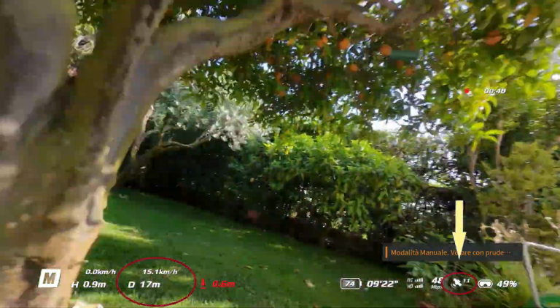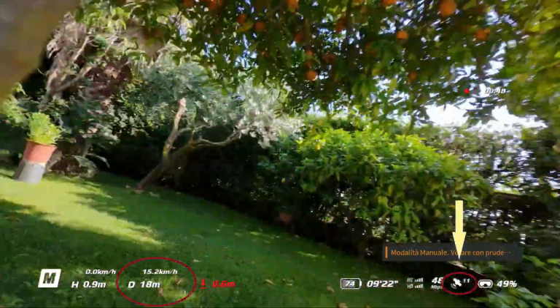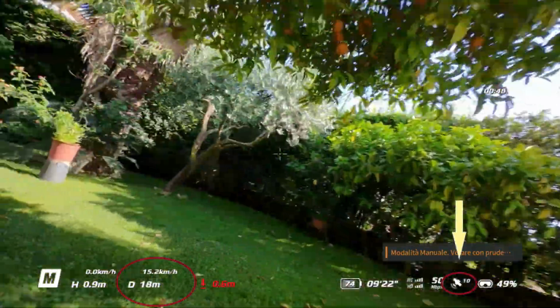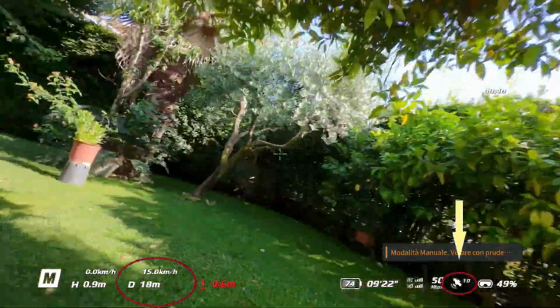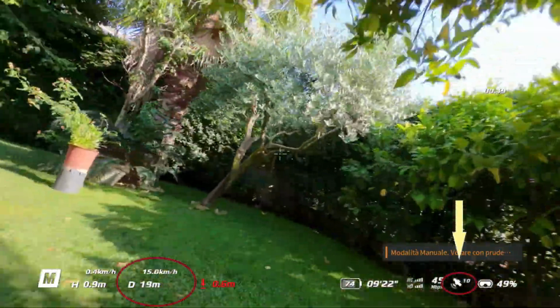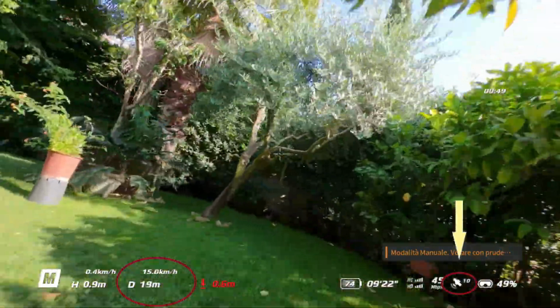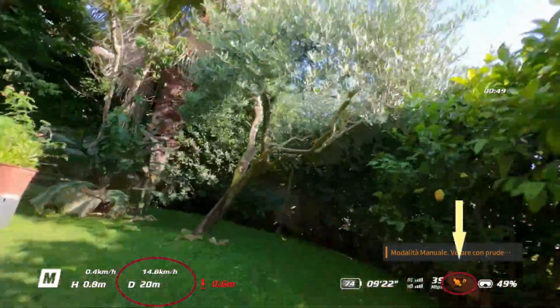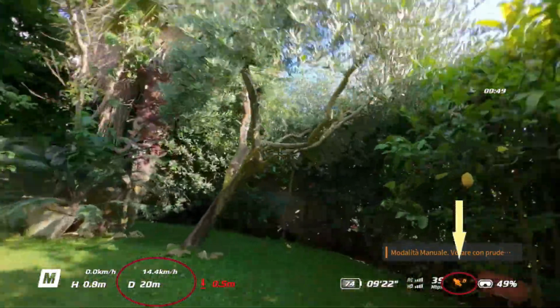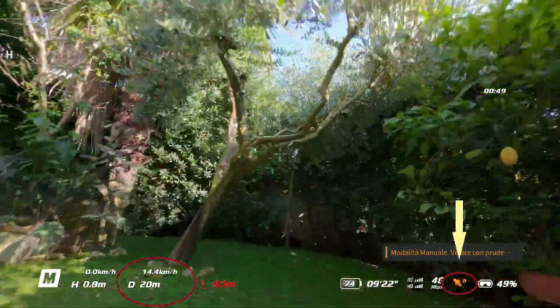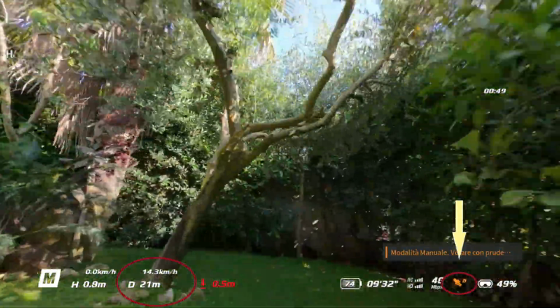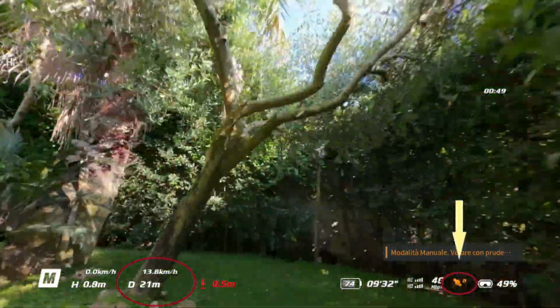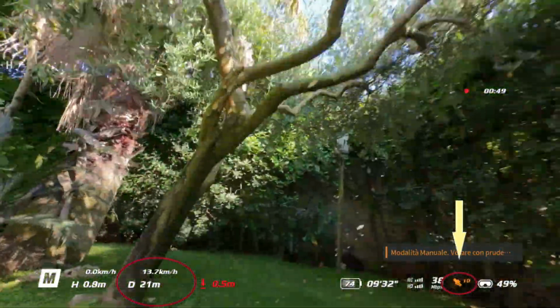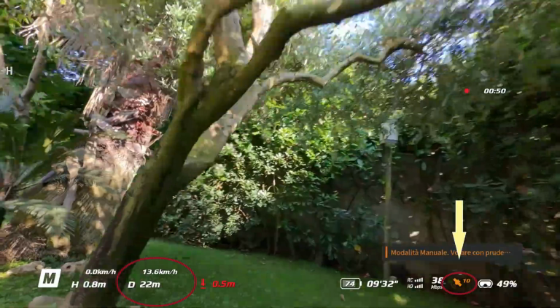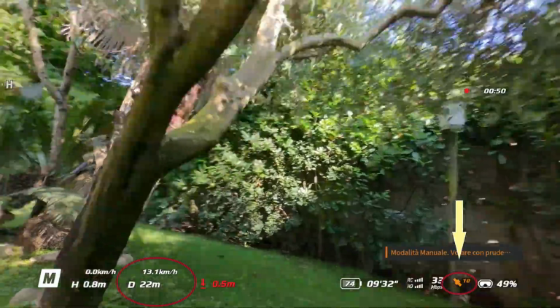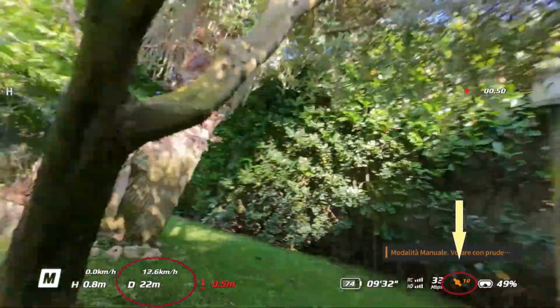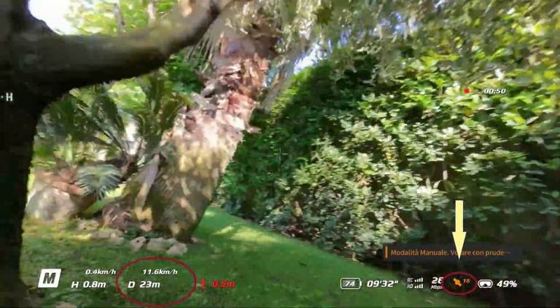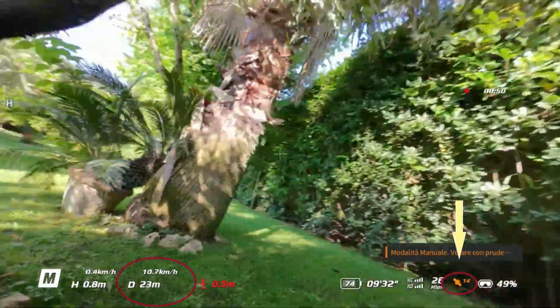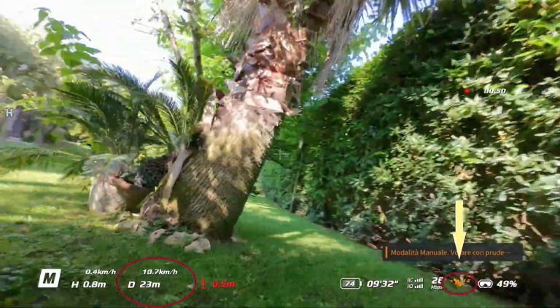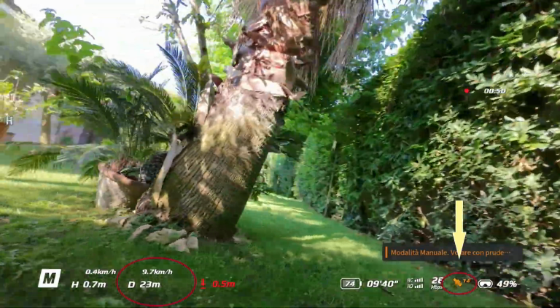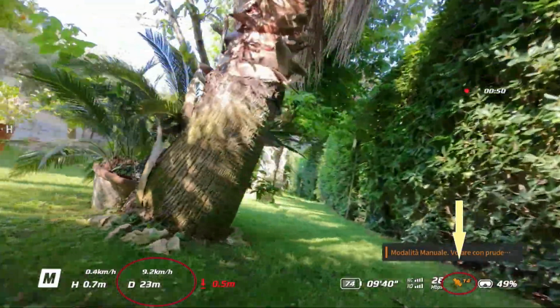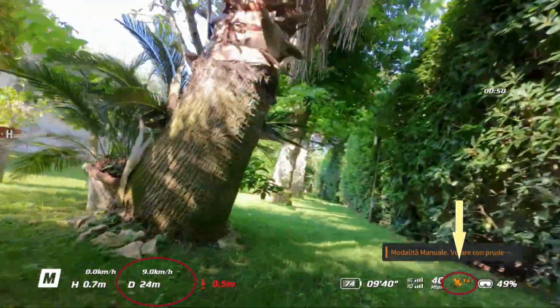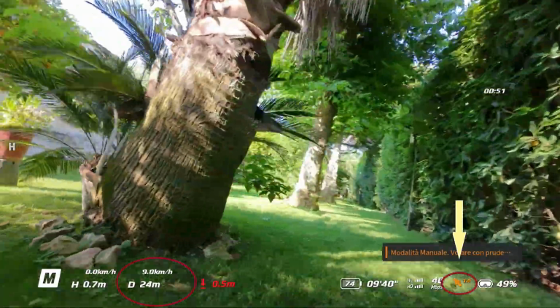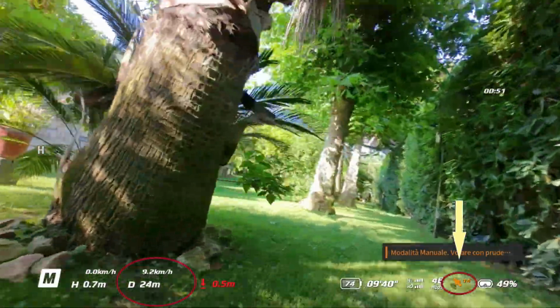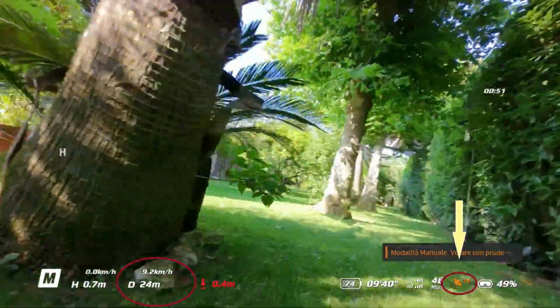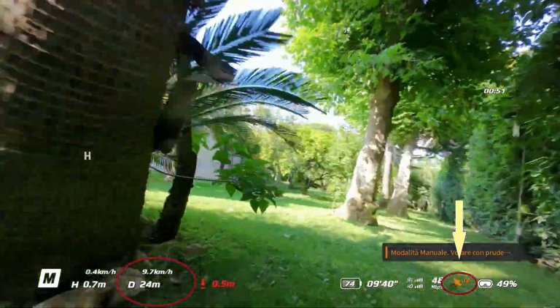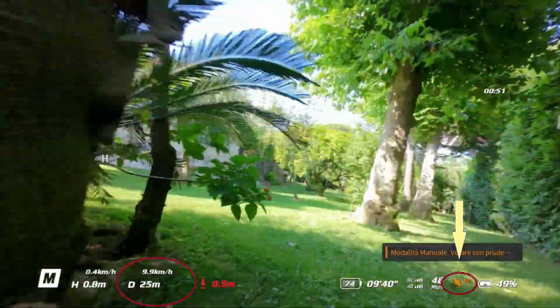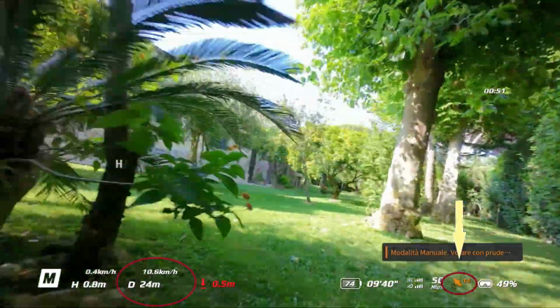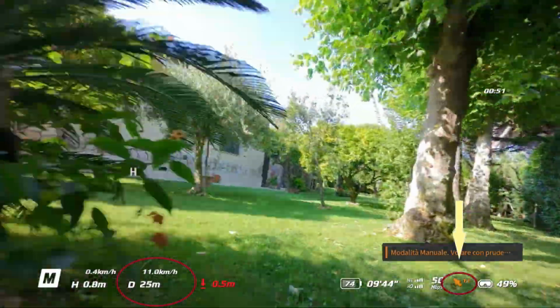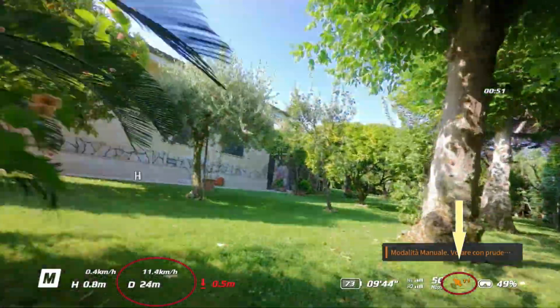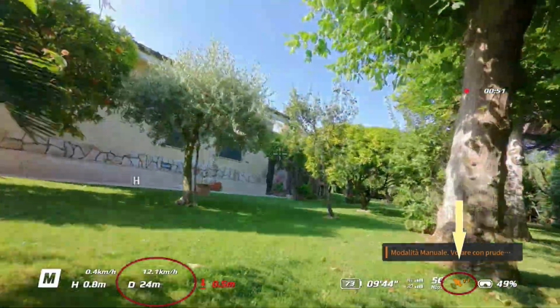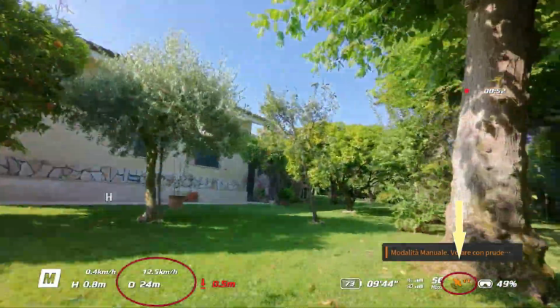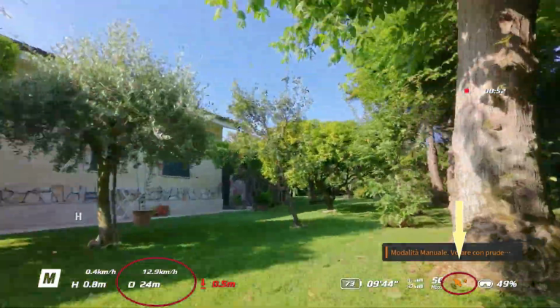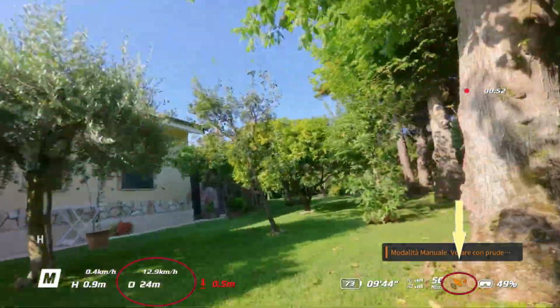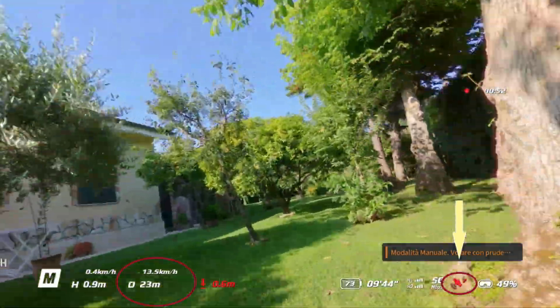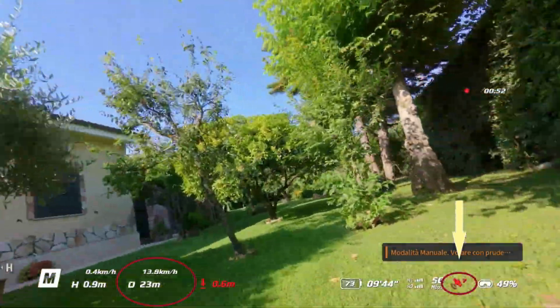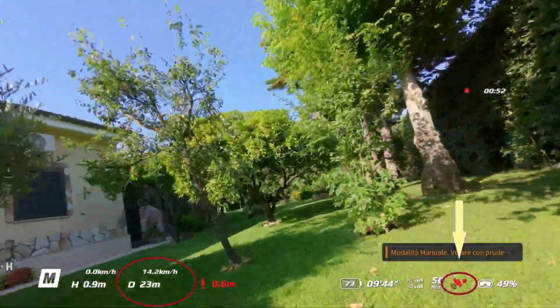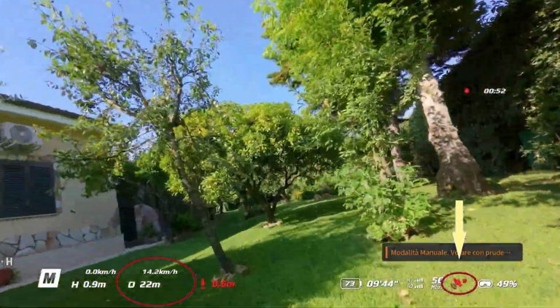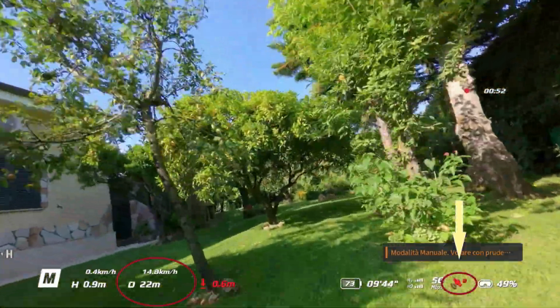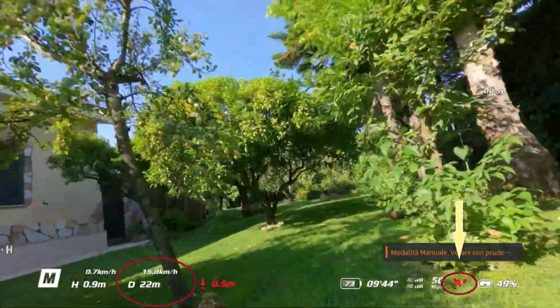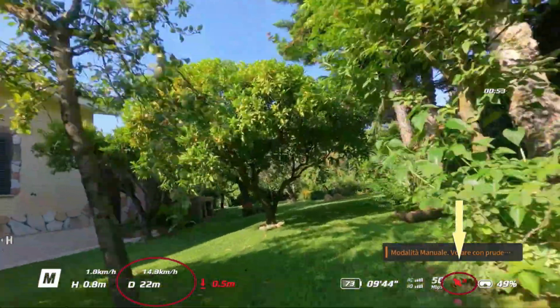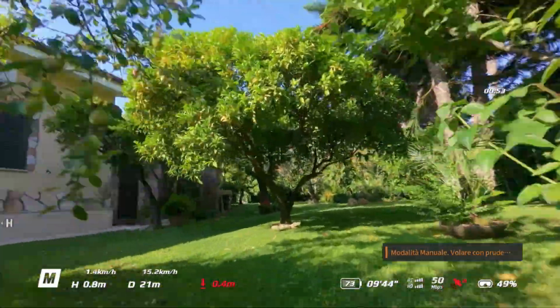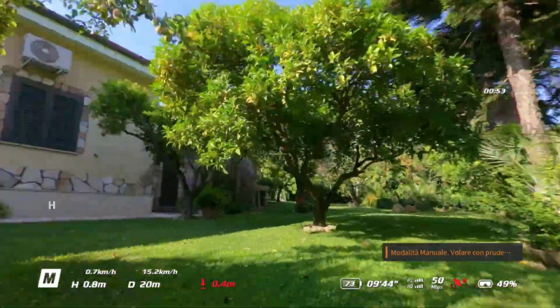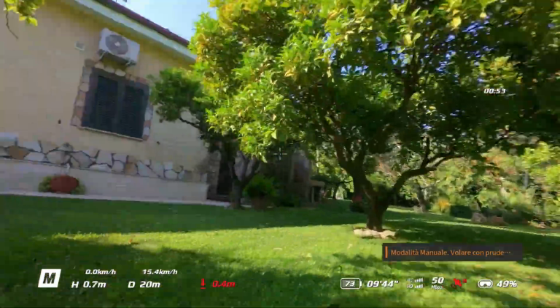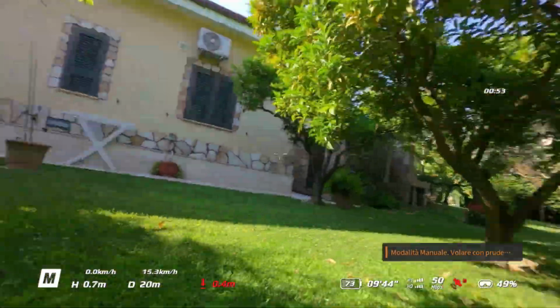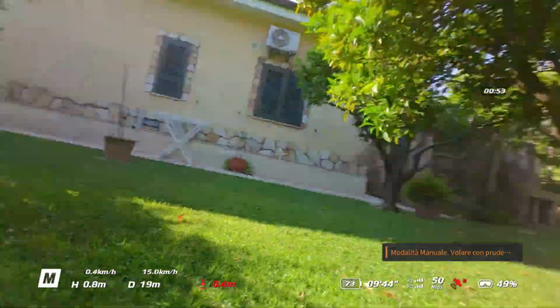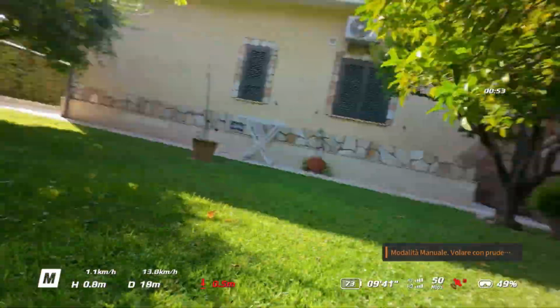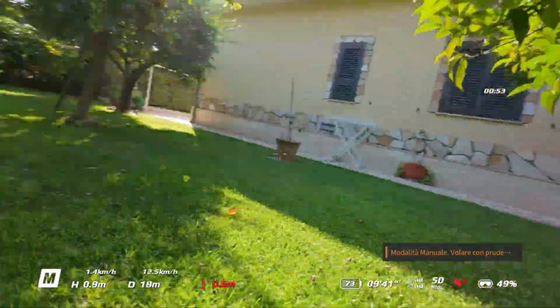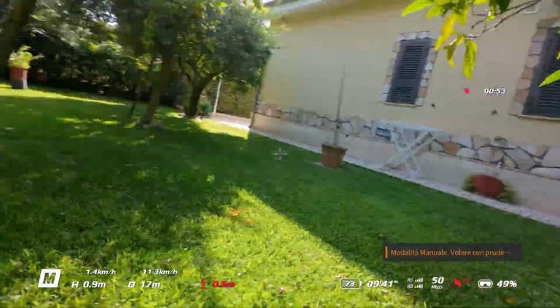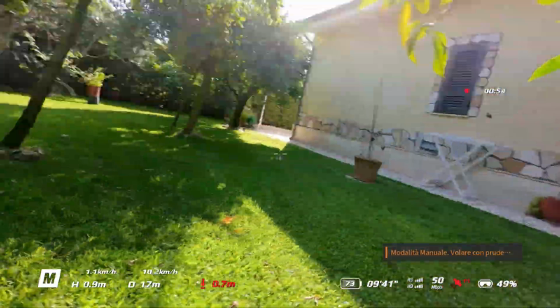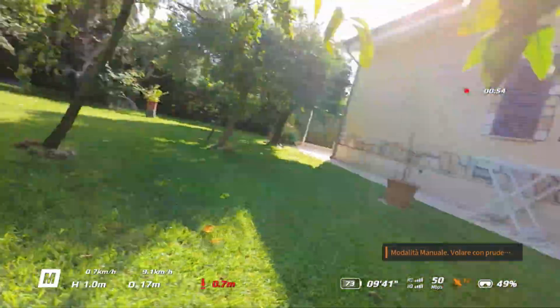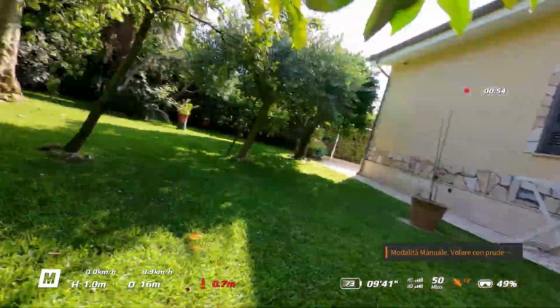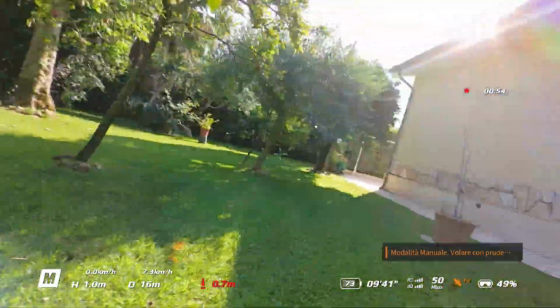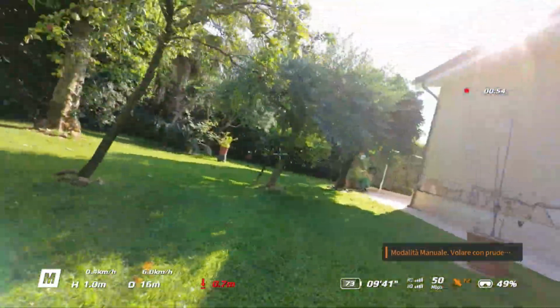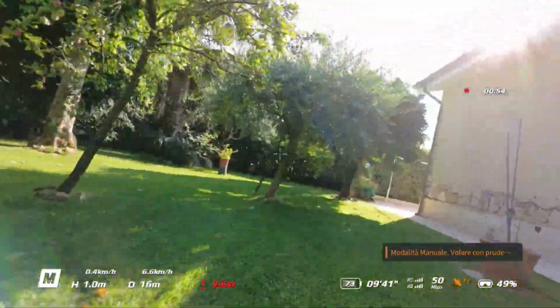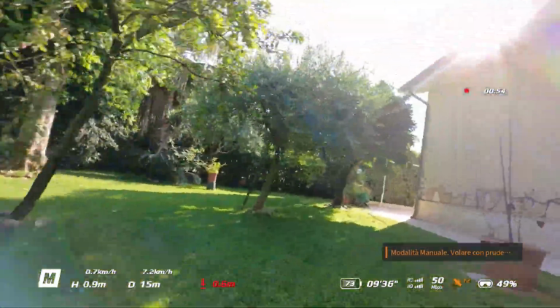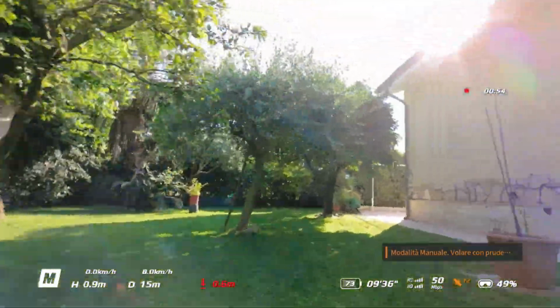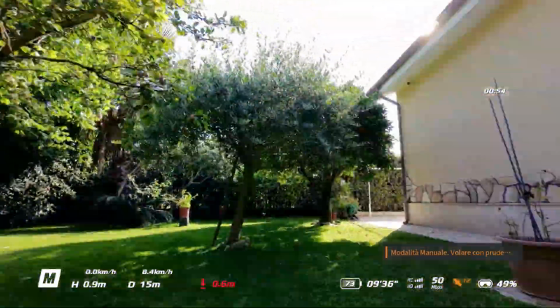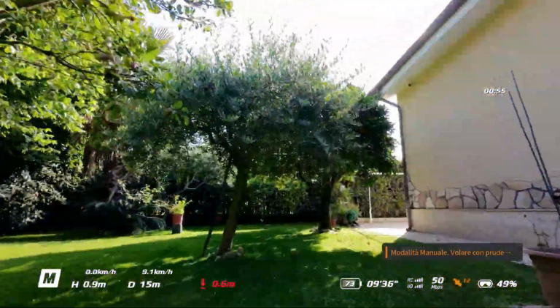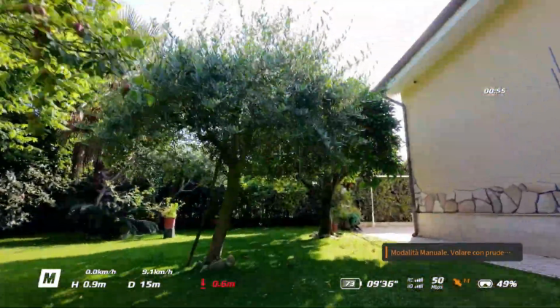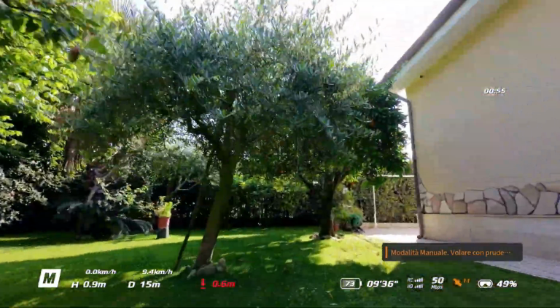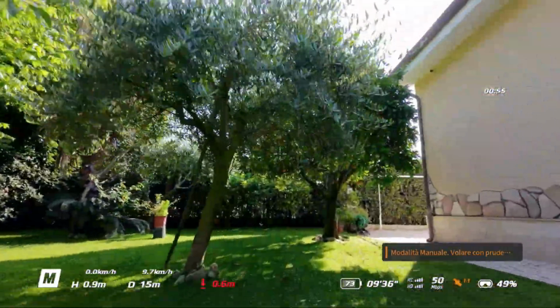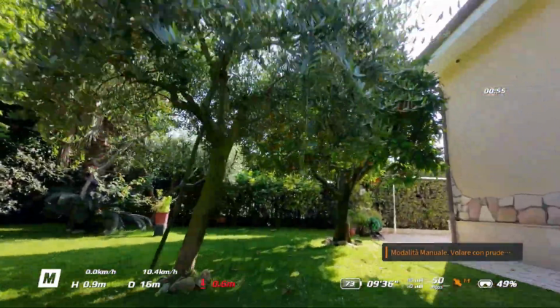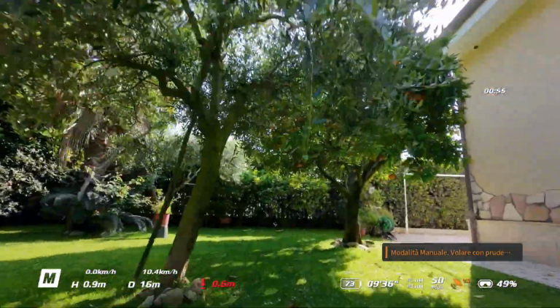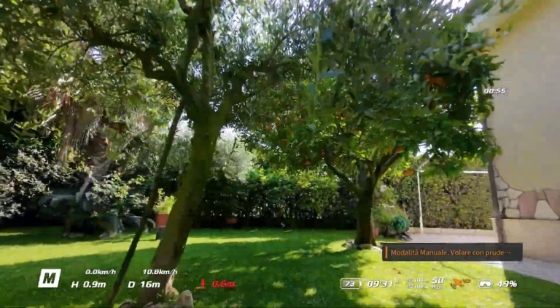Honestly, I don't know whether to think it's a bug in the positioning systems or simply that the processor isn't up to handling the data so quickly.